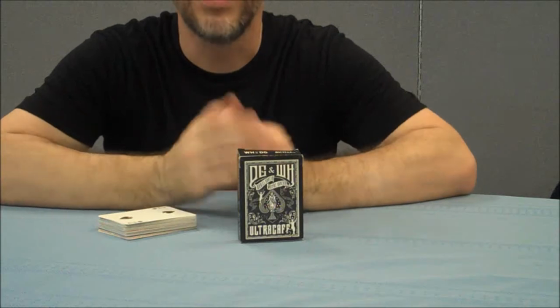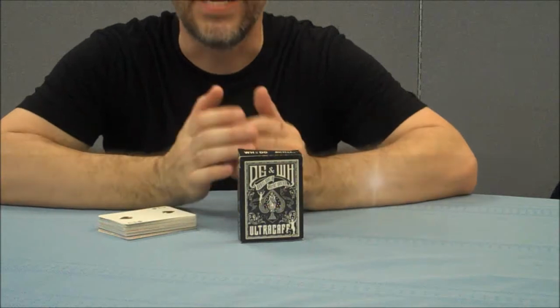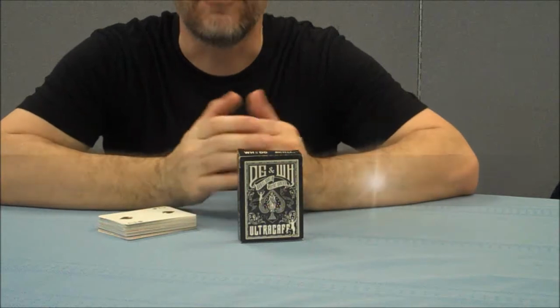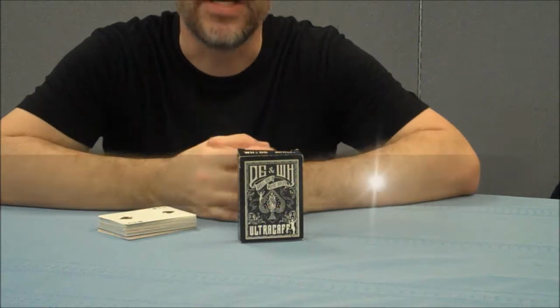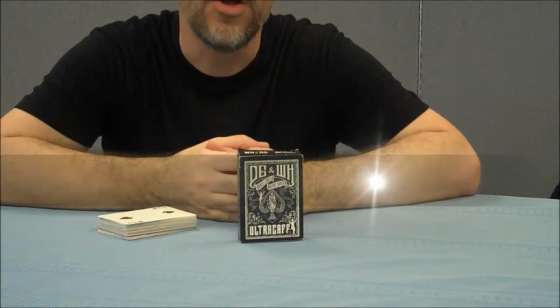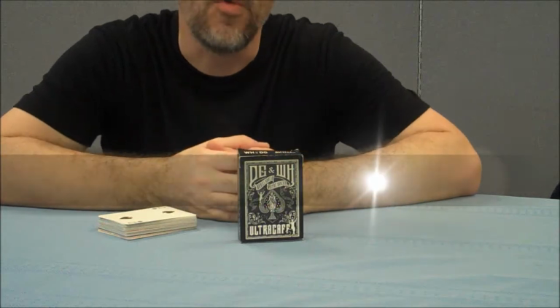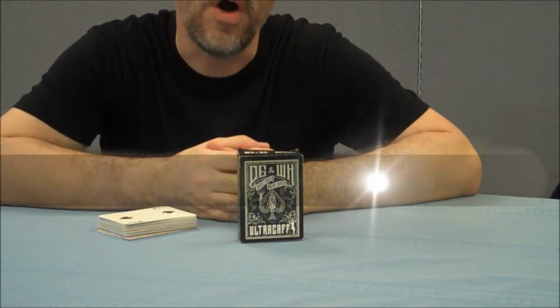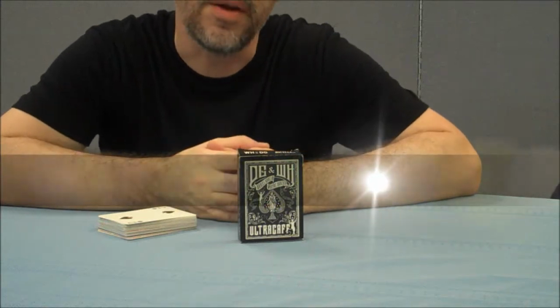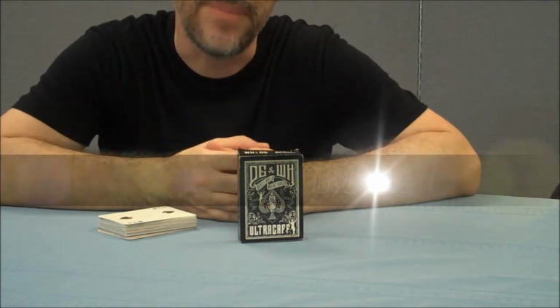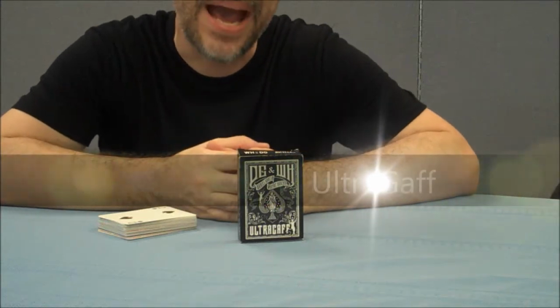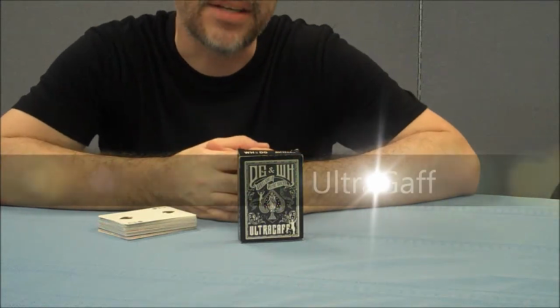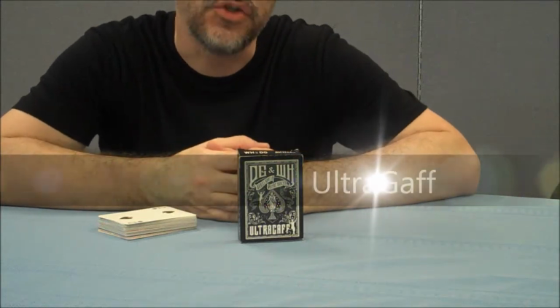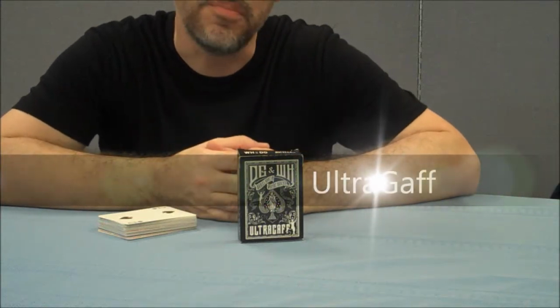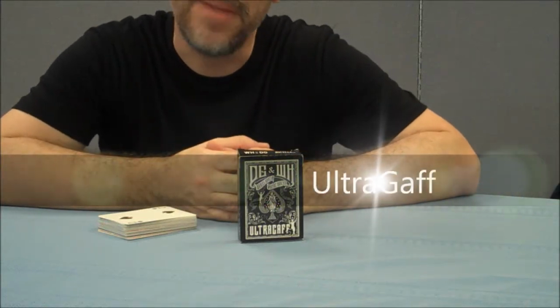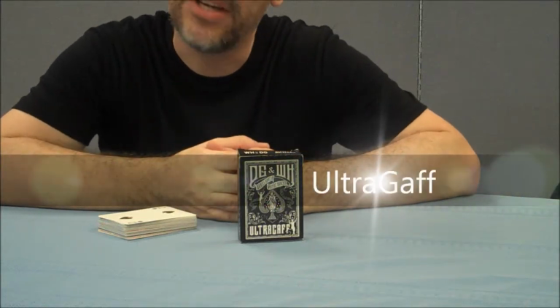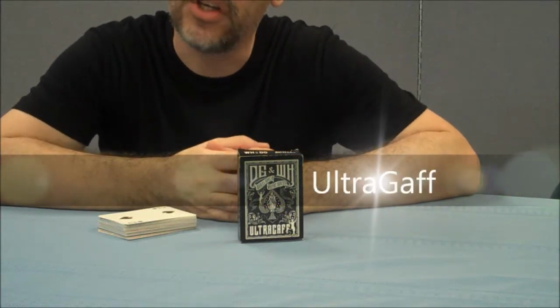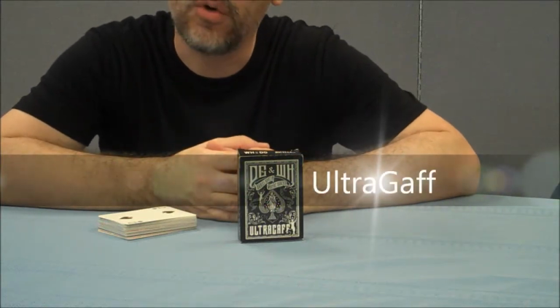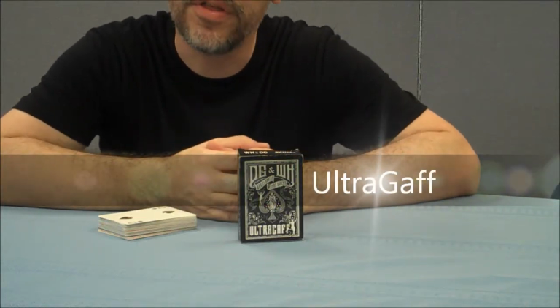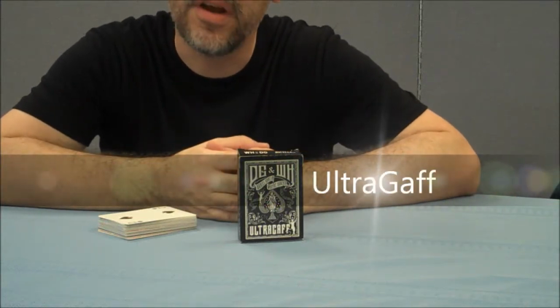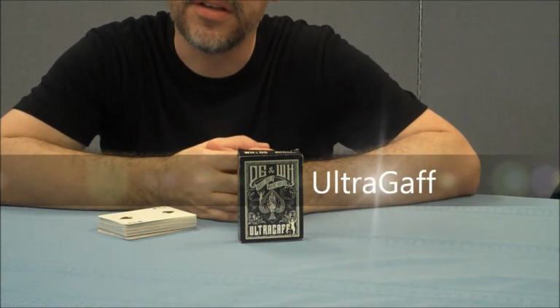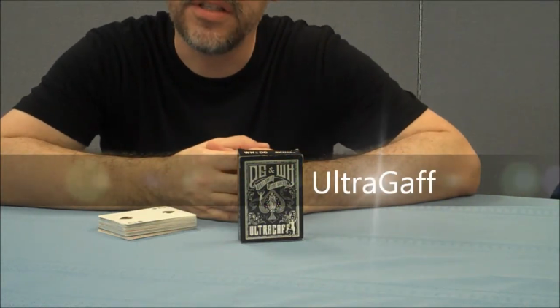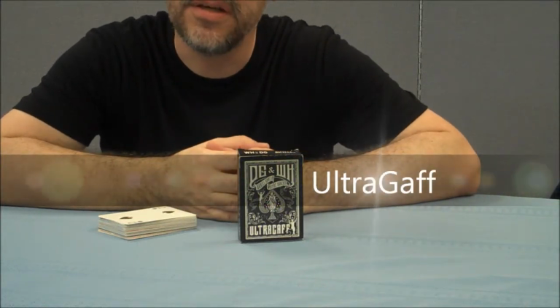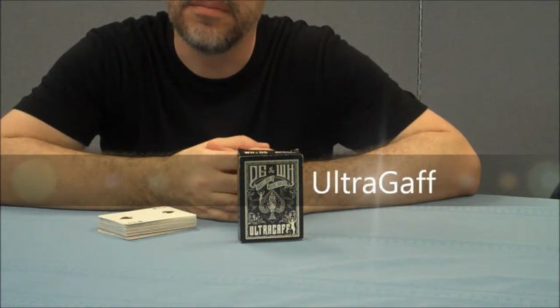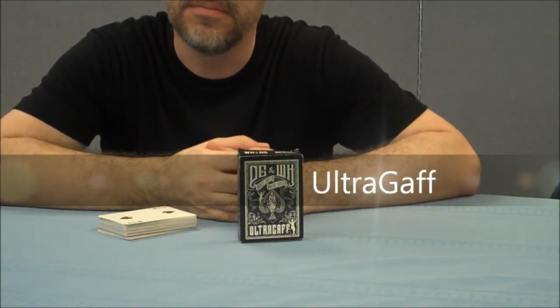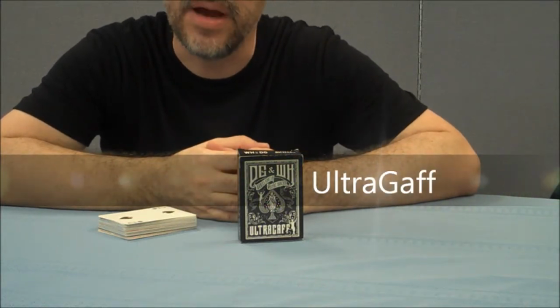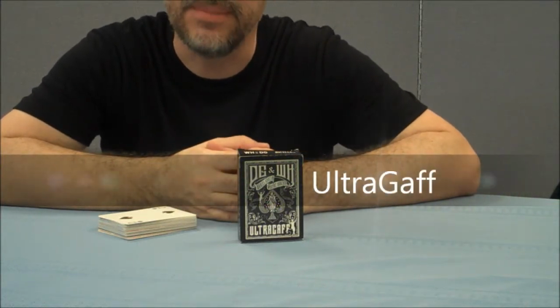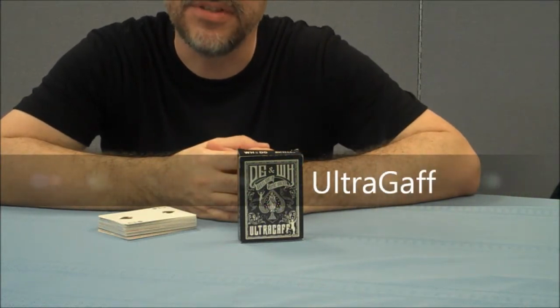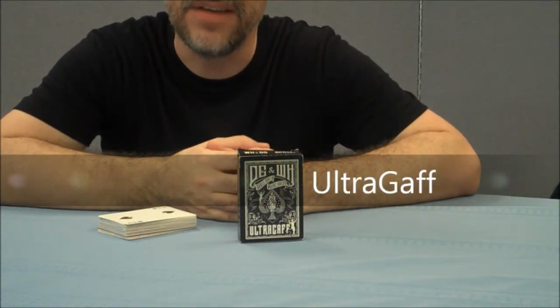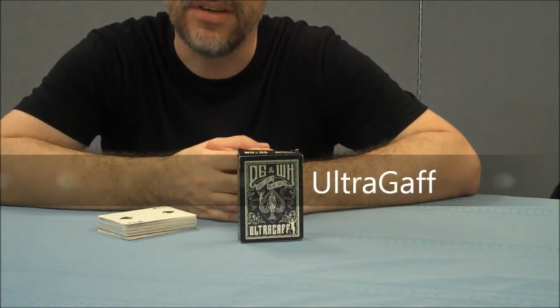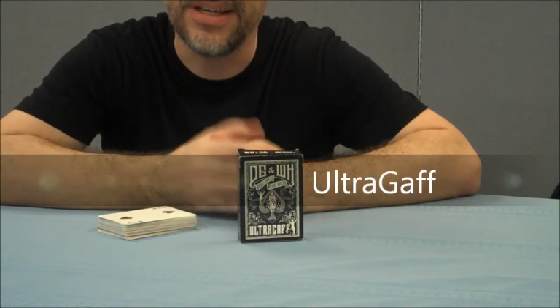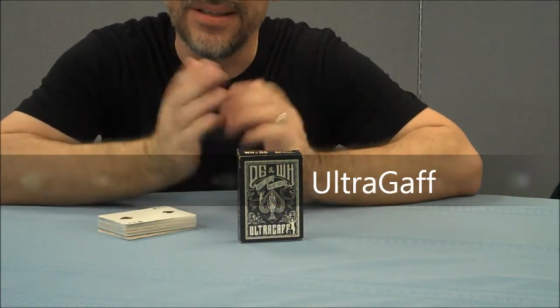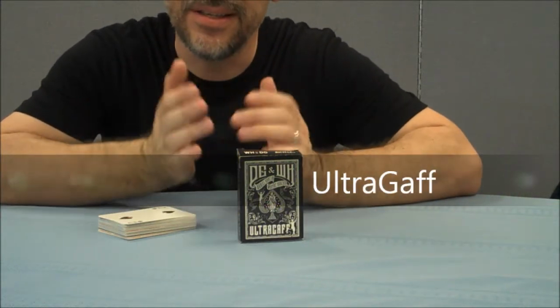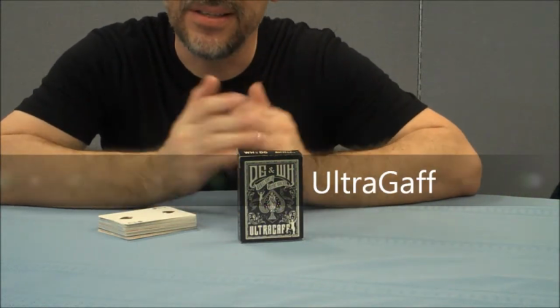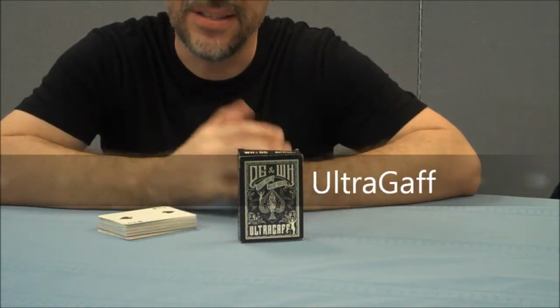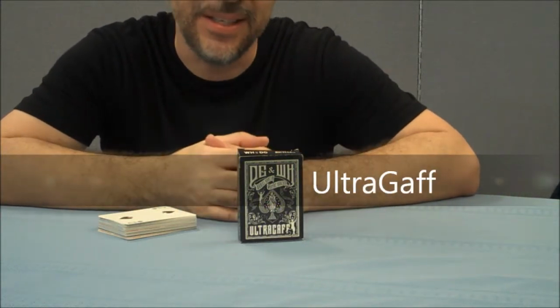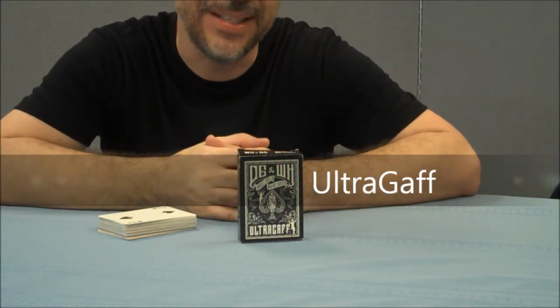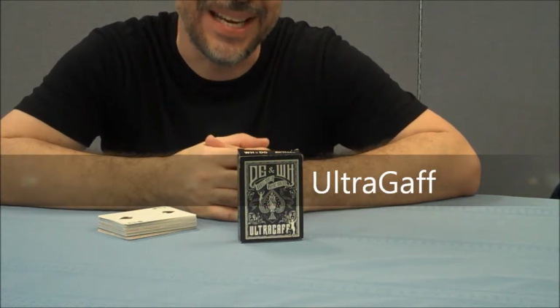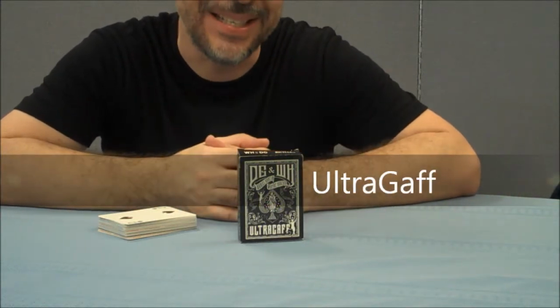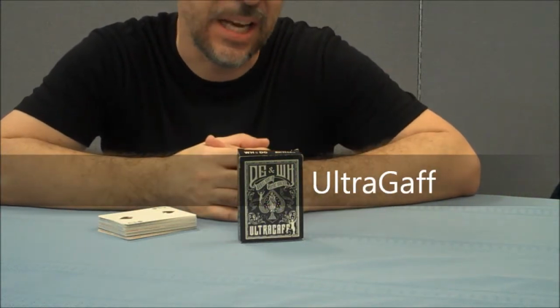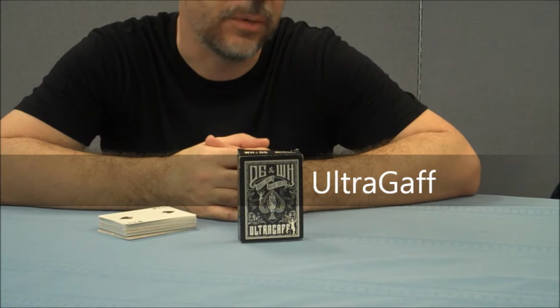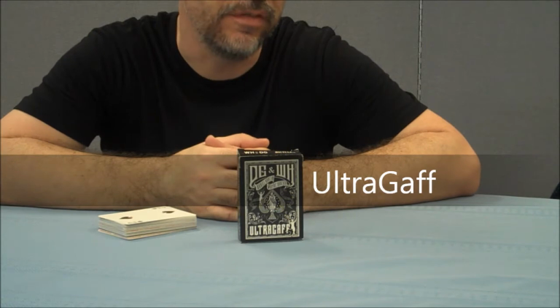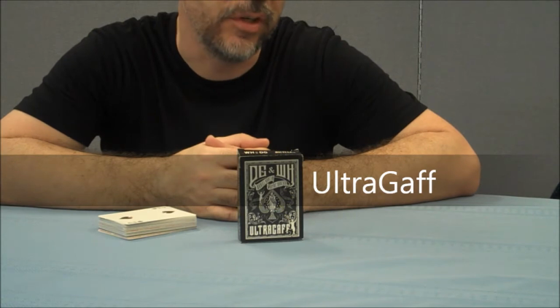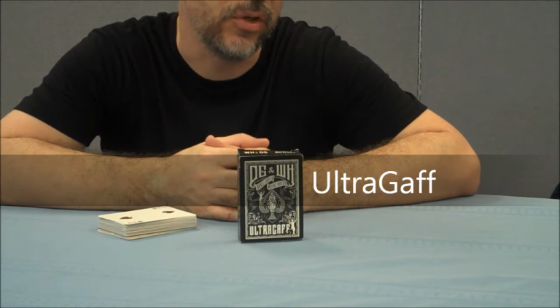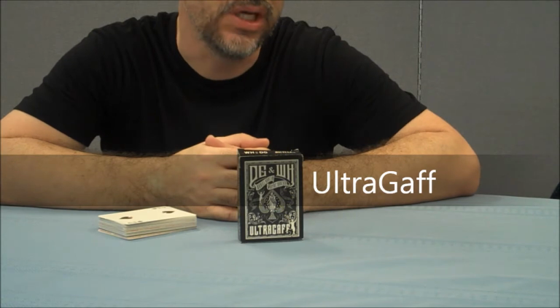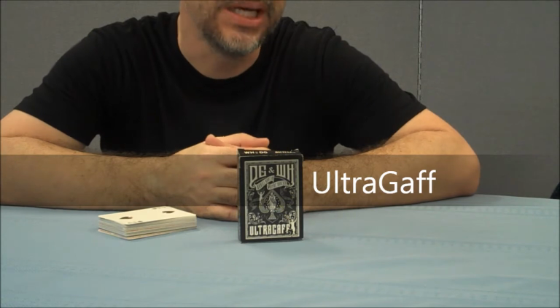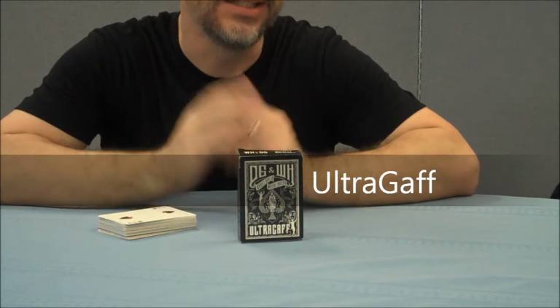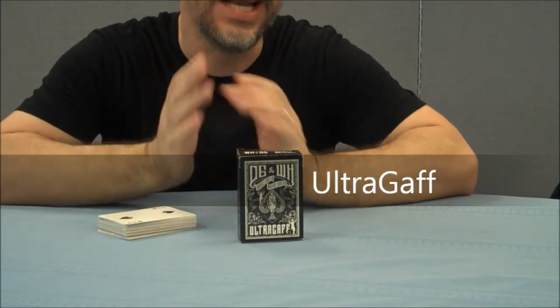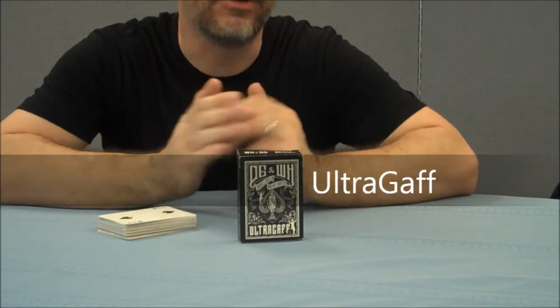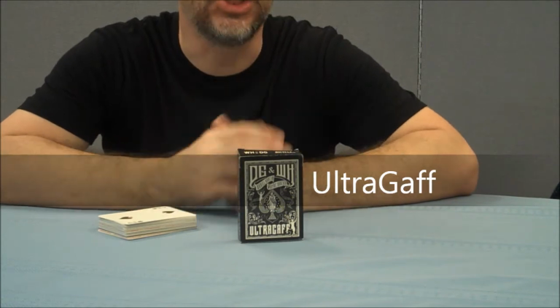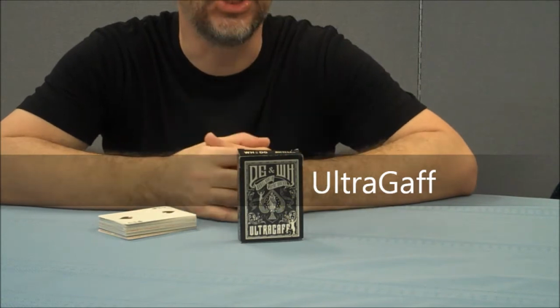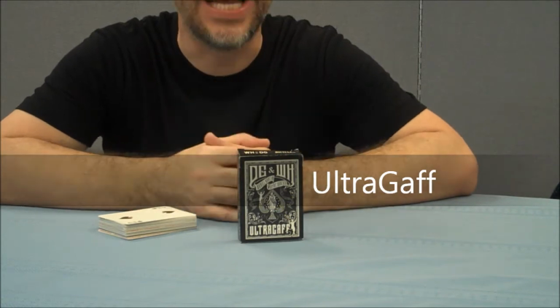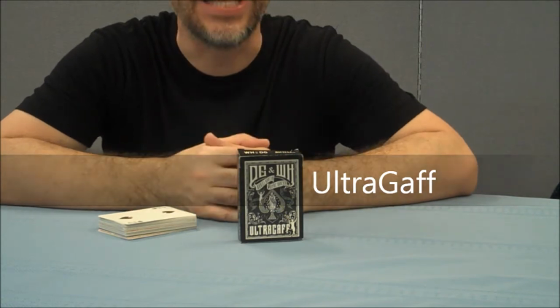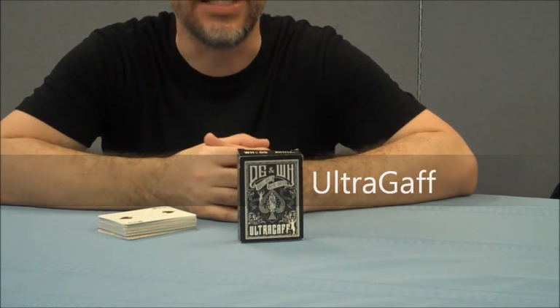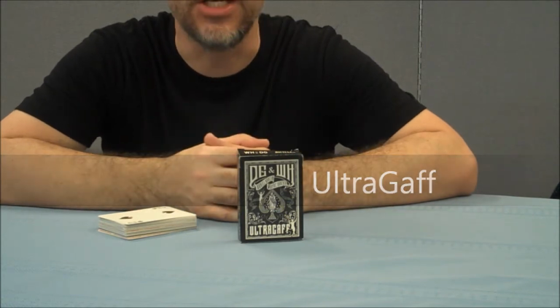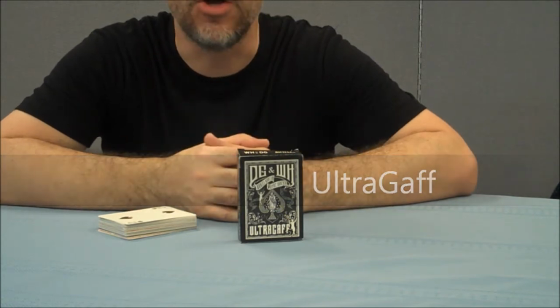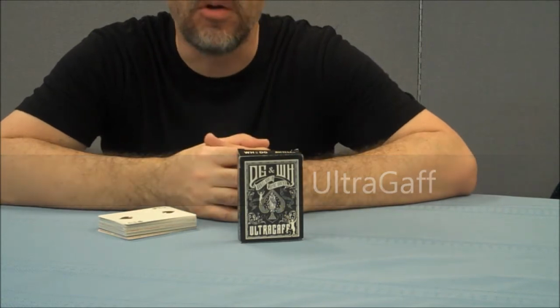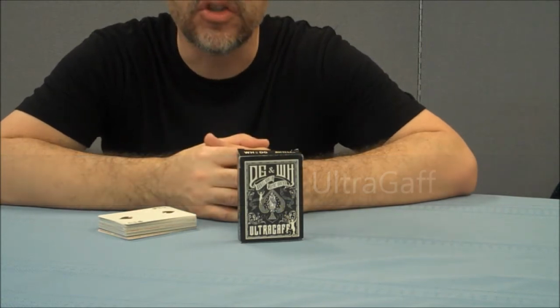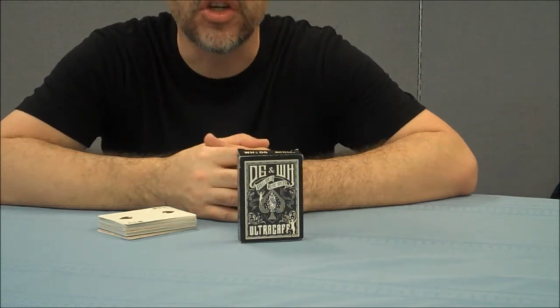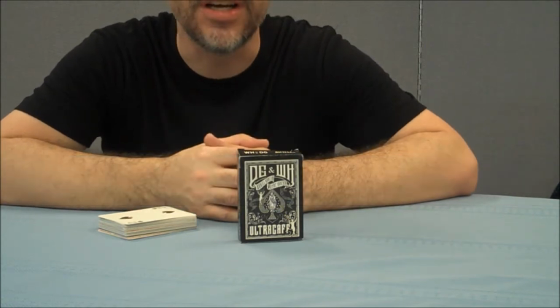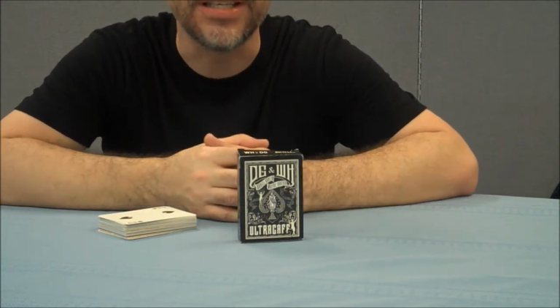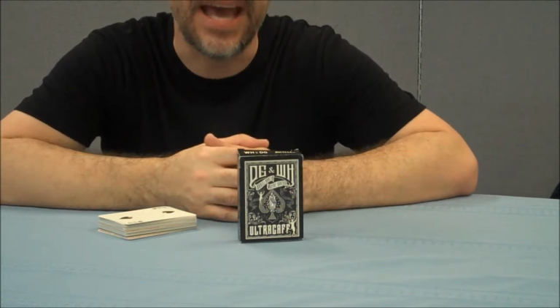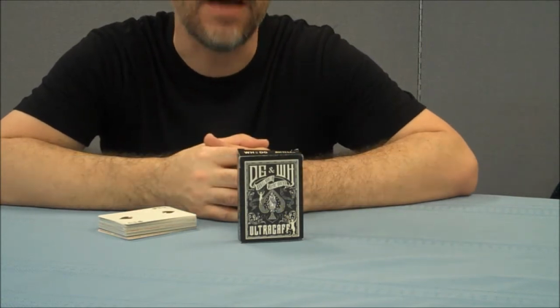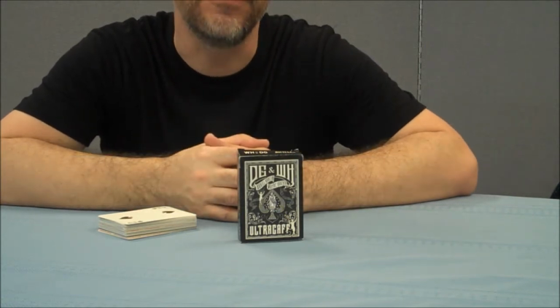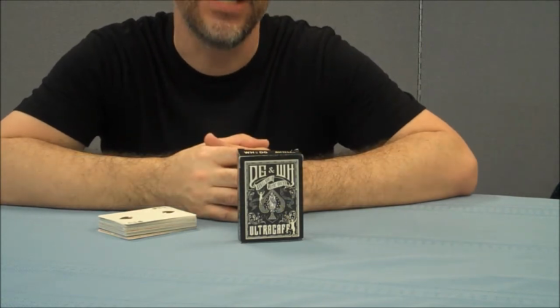Hey everybody, welcome back to Magic Orthodoxy. My name's David and this is a deck review. Today we're going to look at the Ultra Gaff deck.